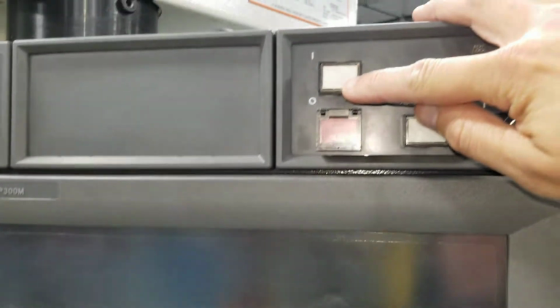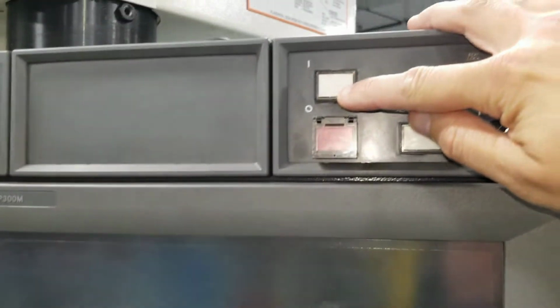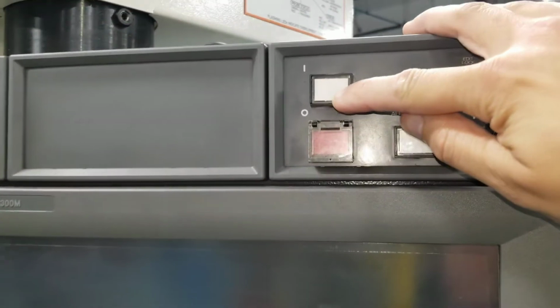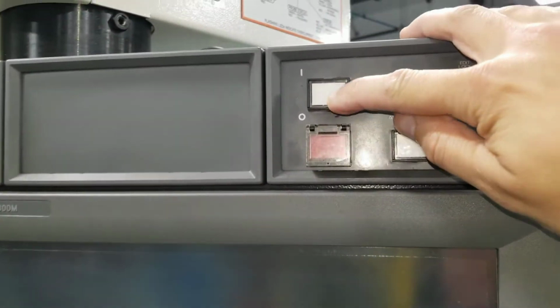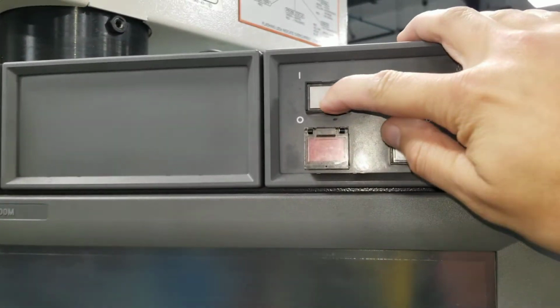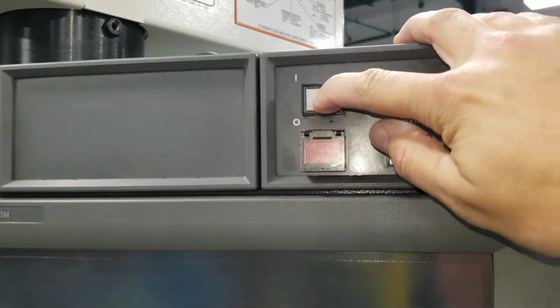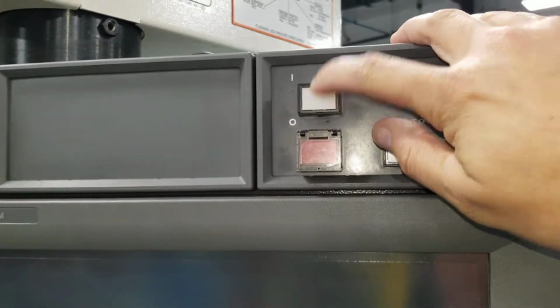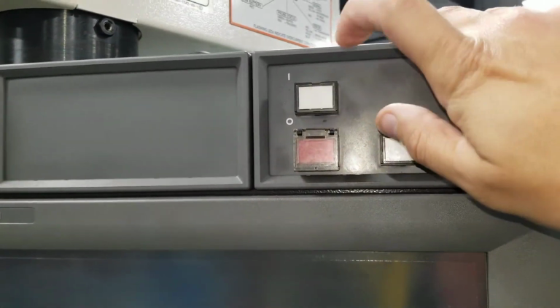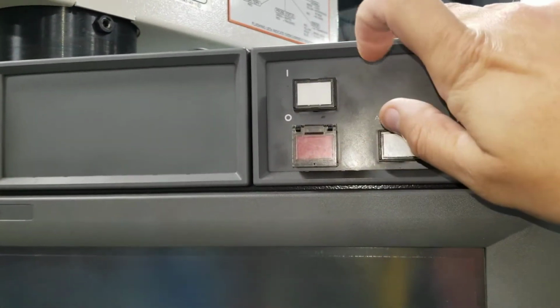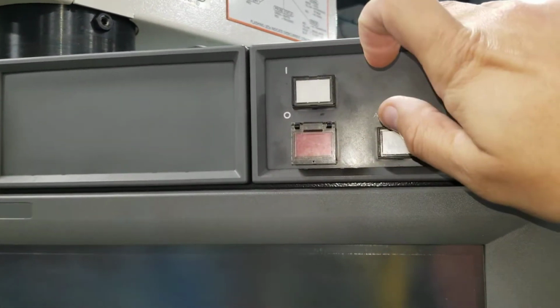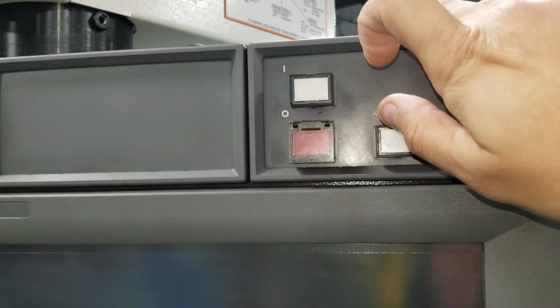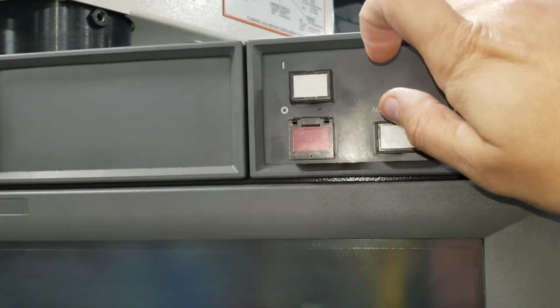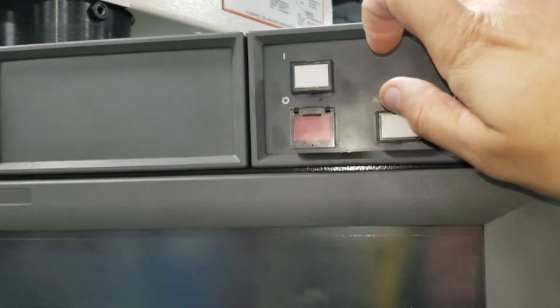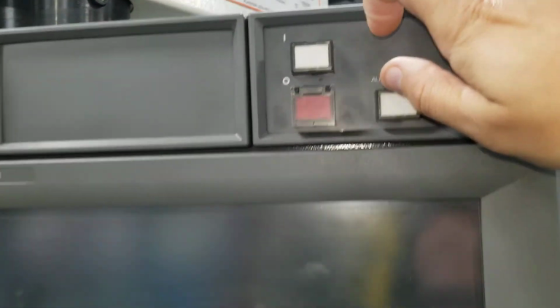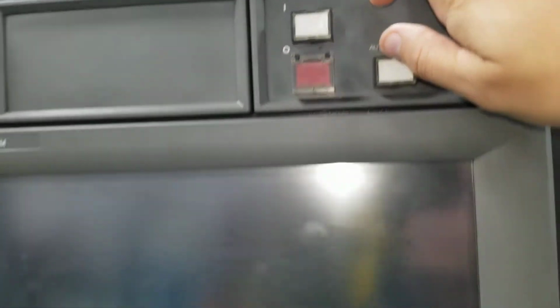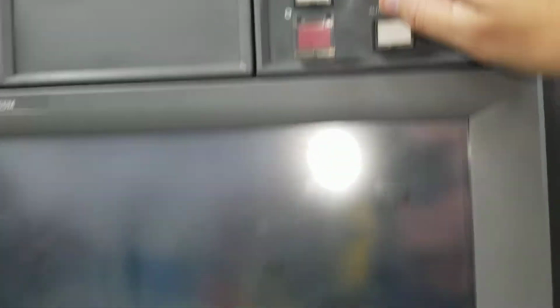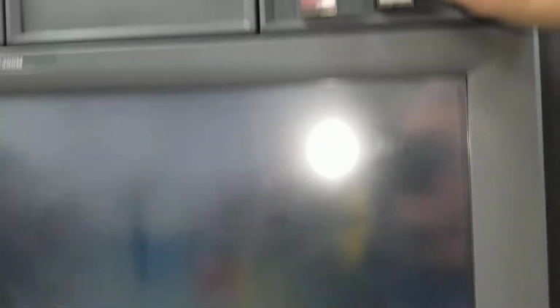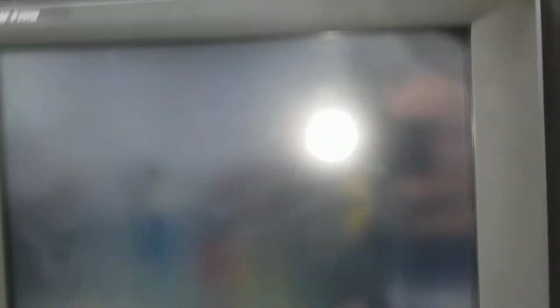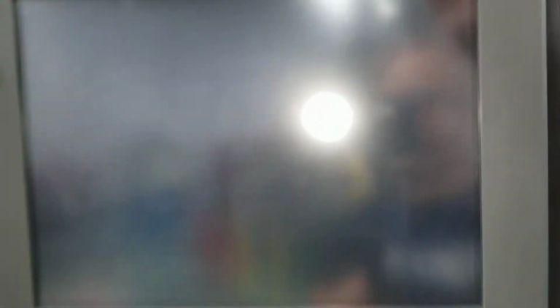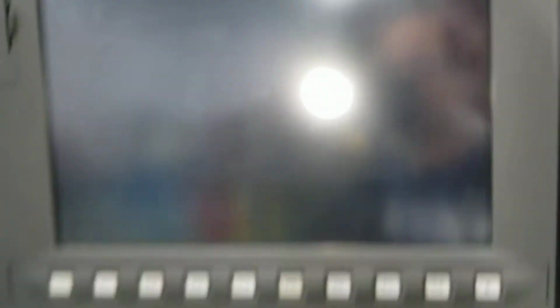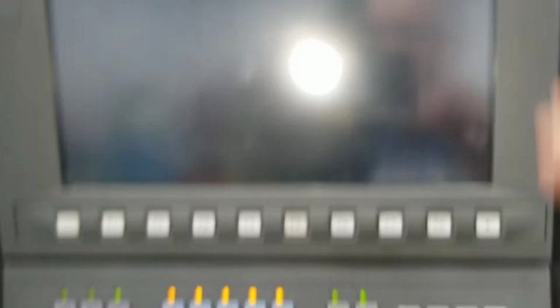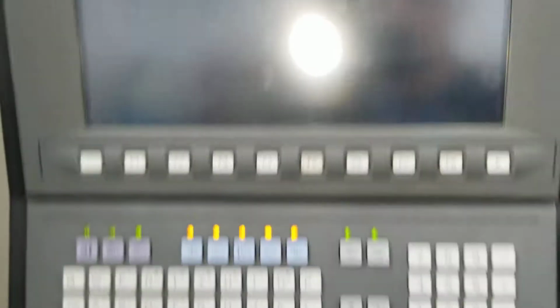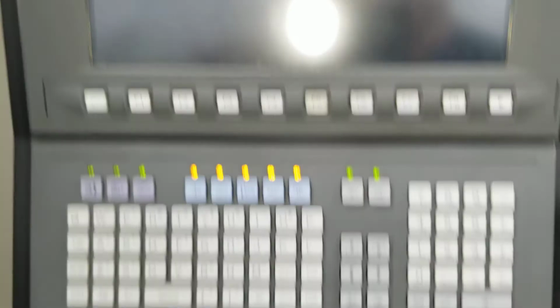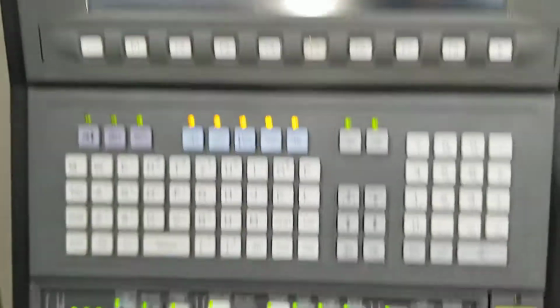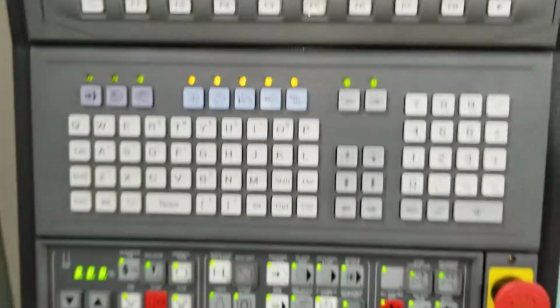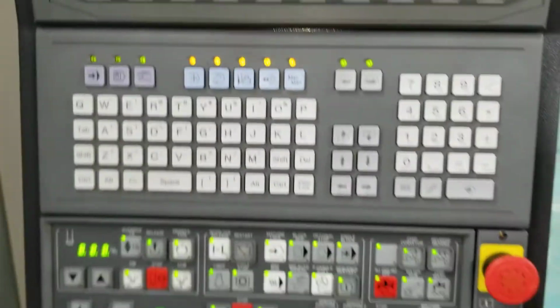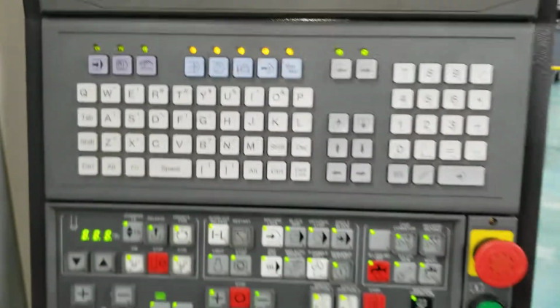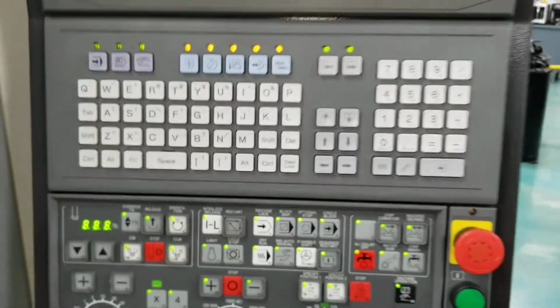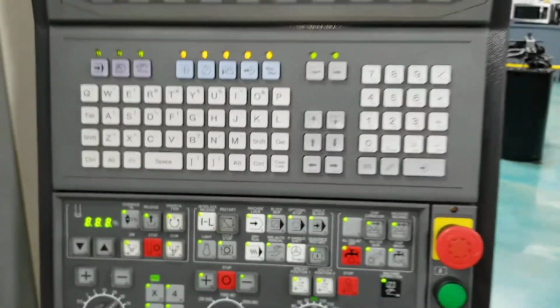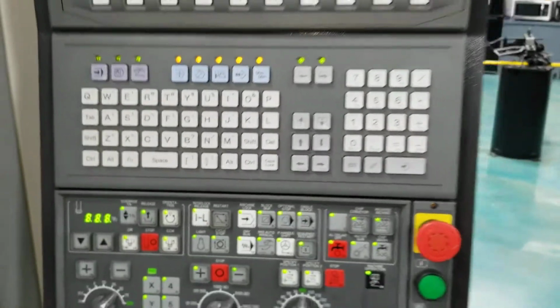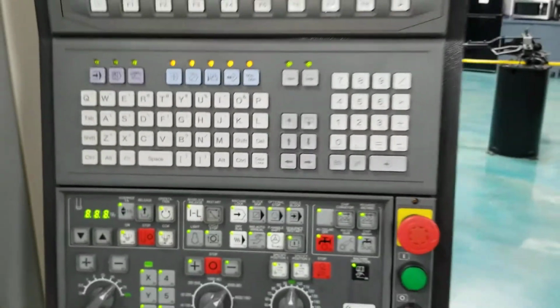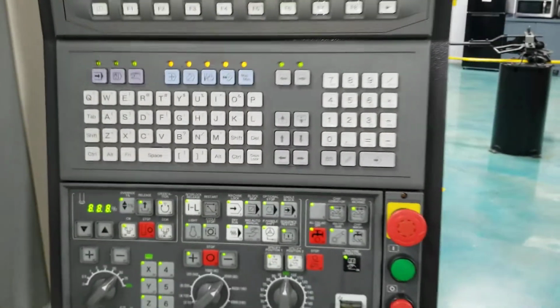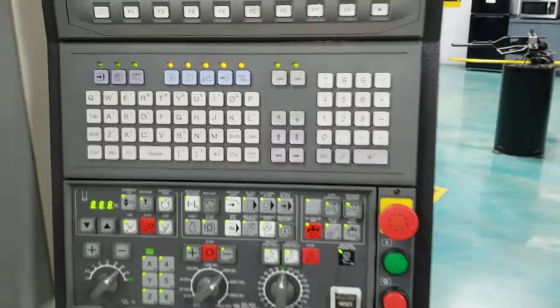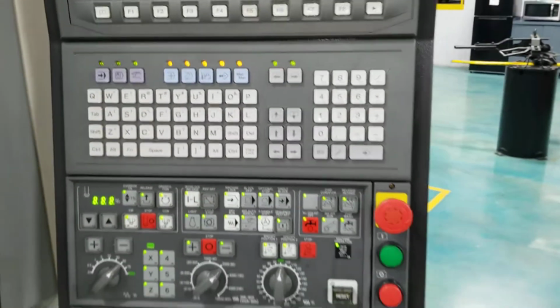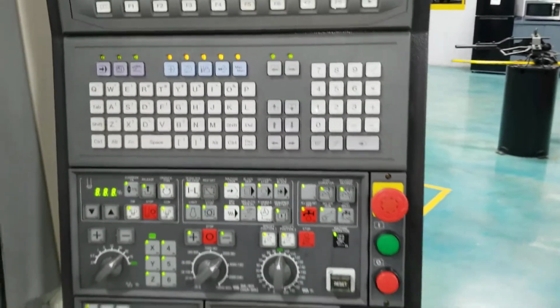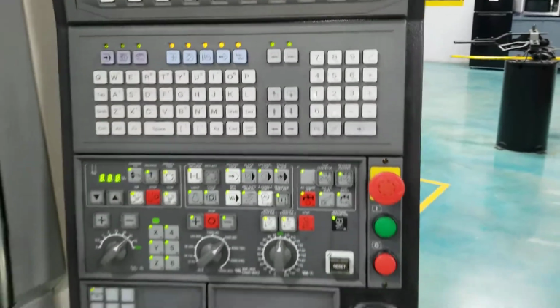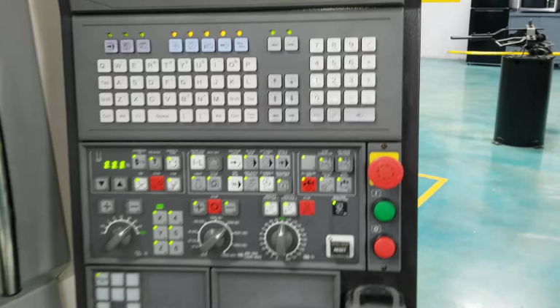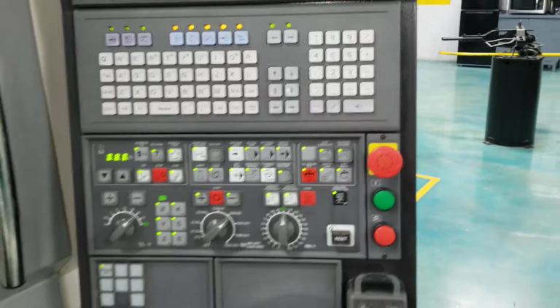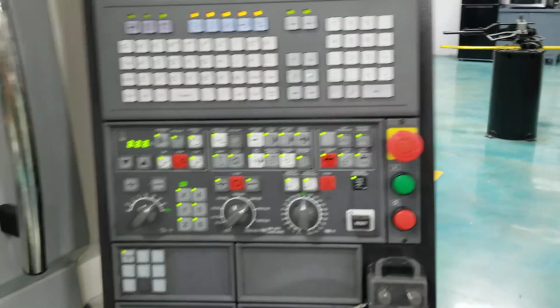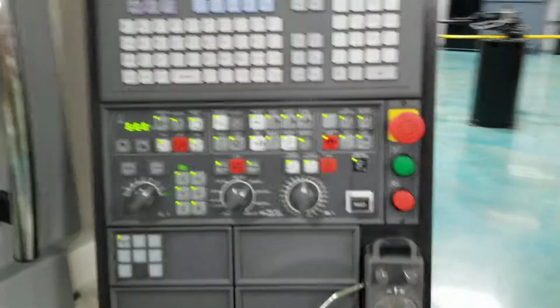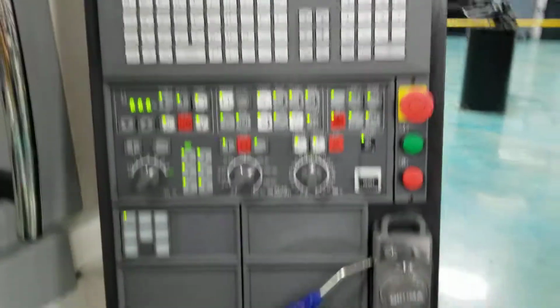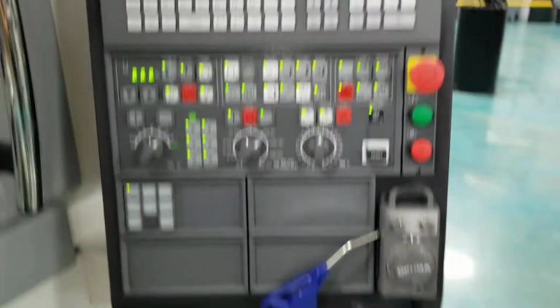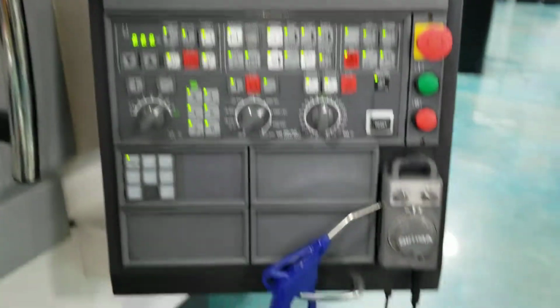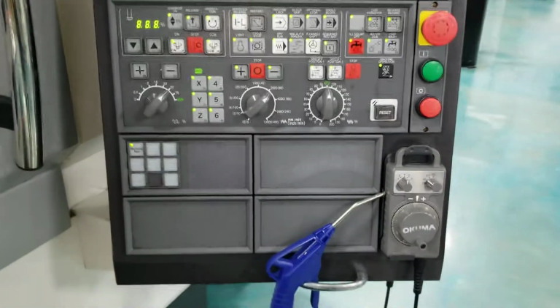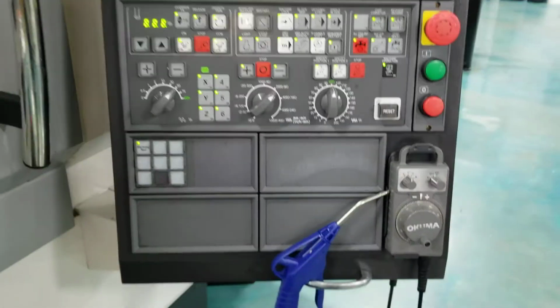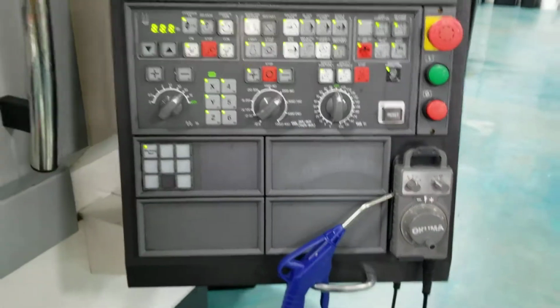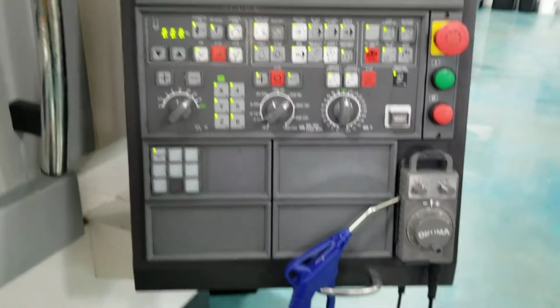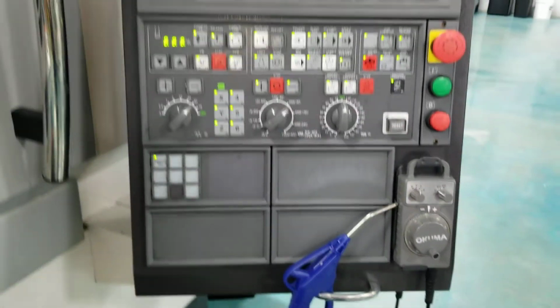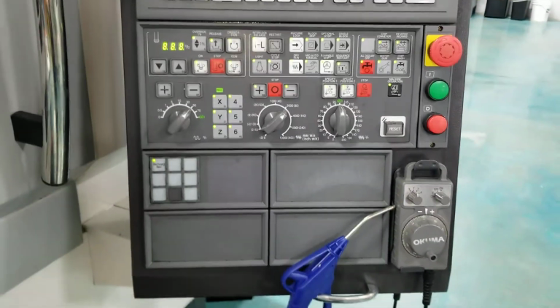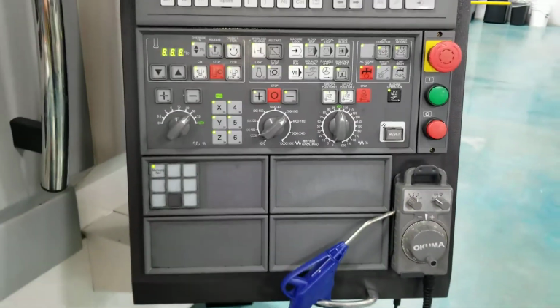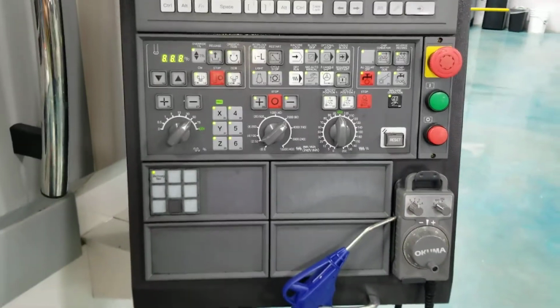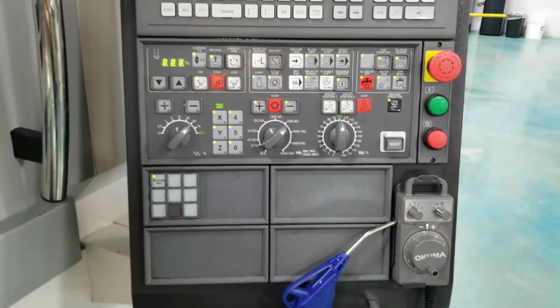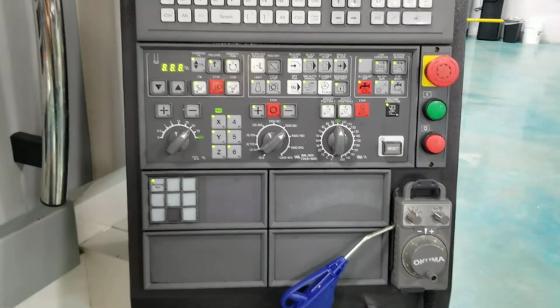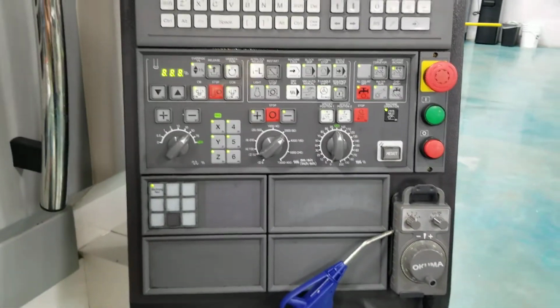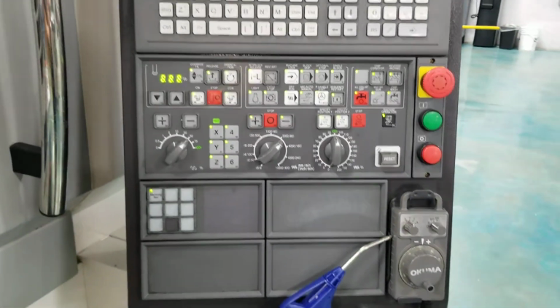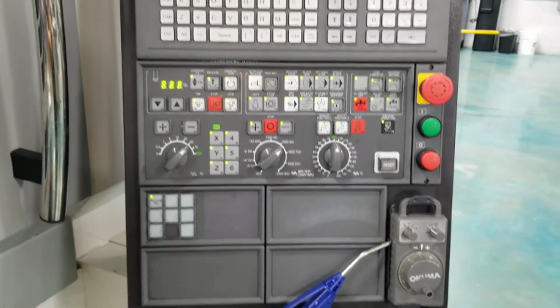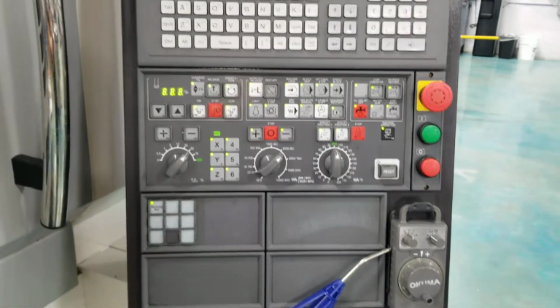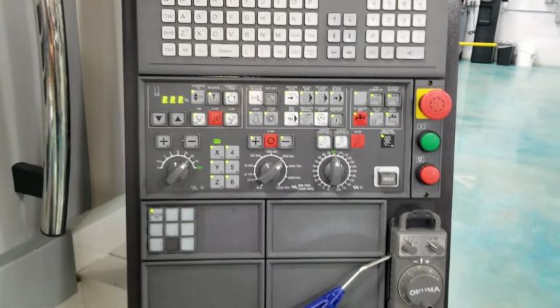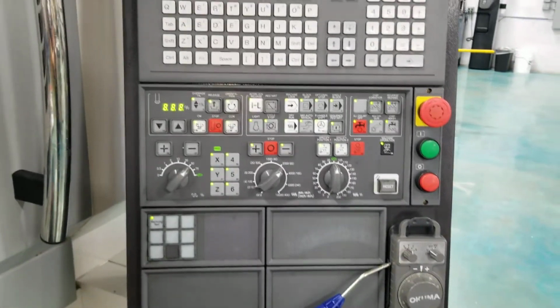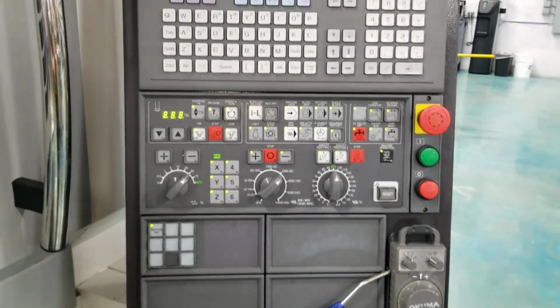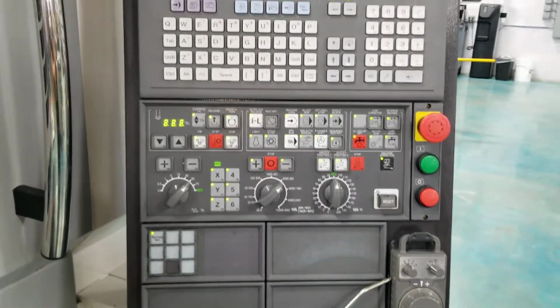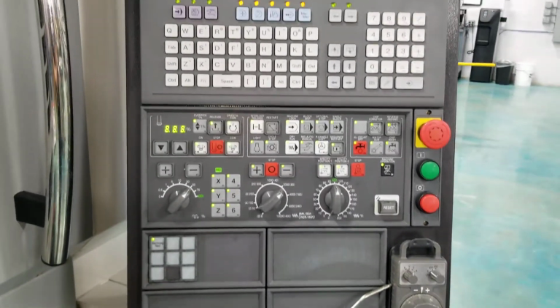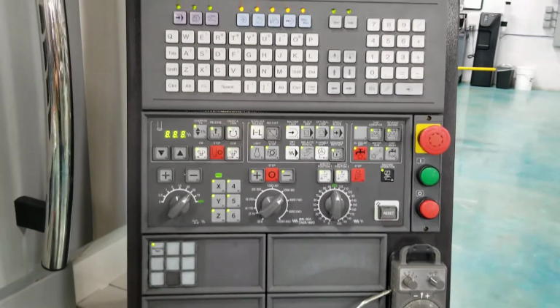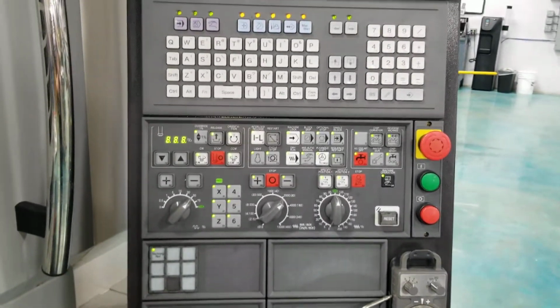Press power on. You should see the lights turn on. Give it a few minutes for this to turn on.